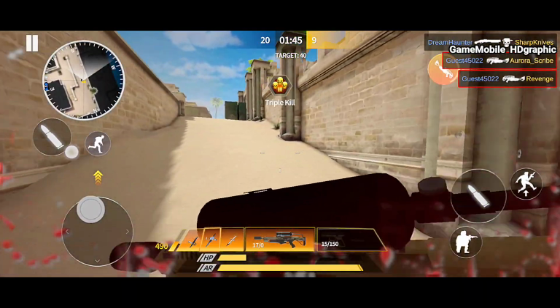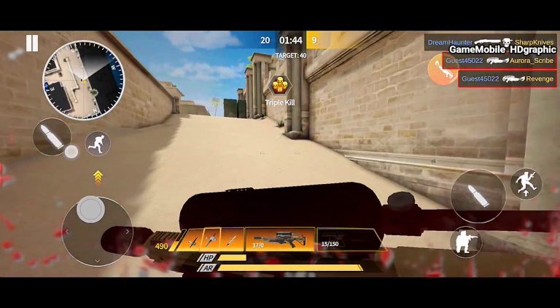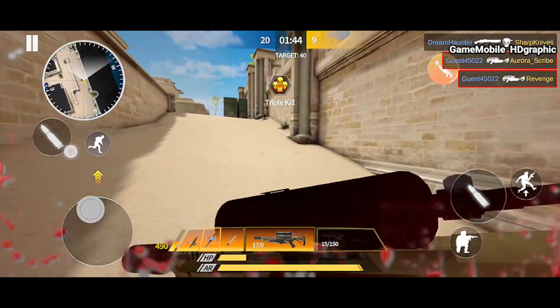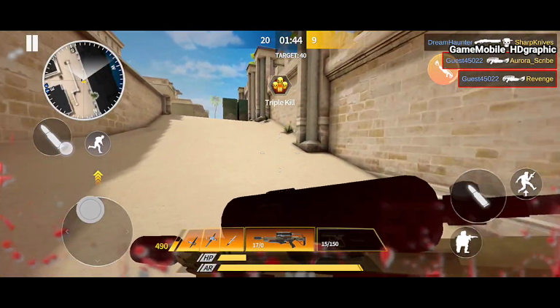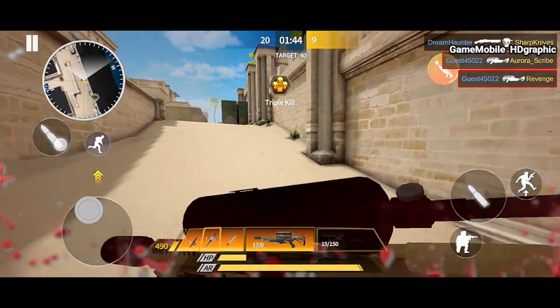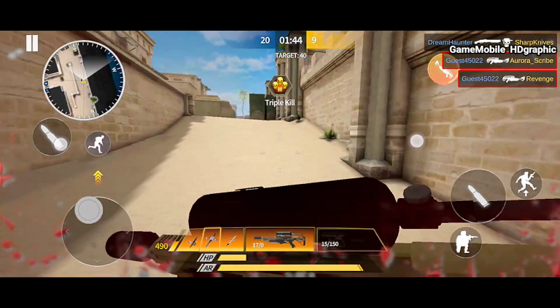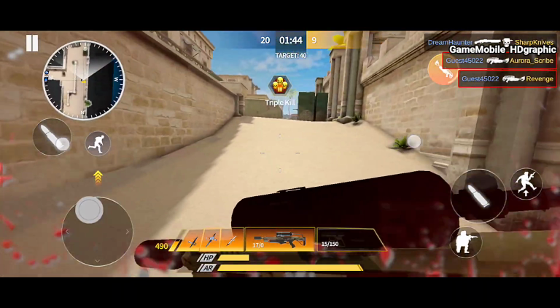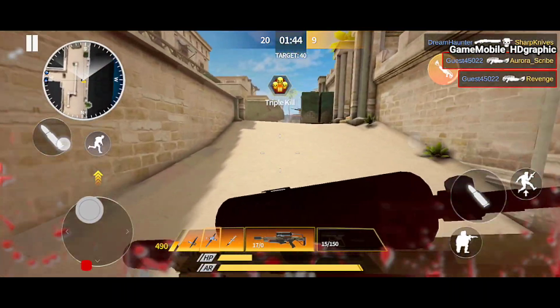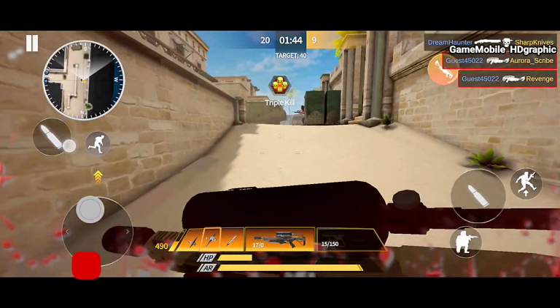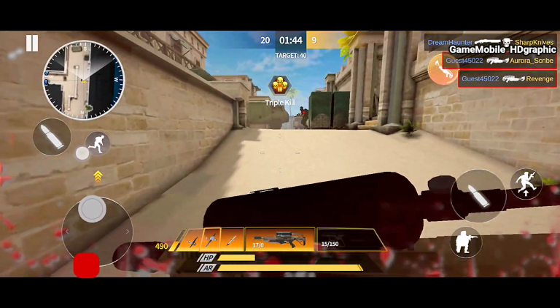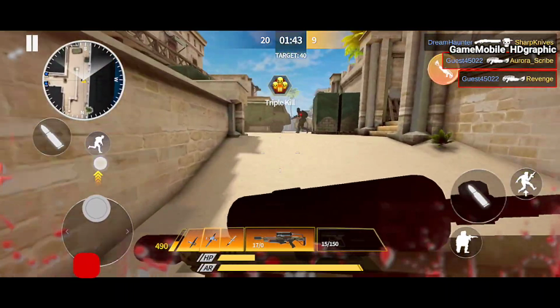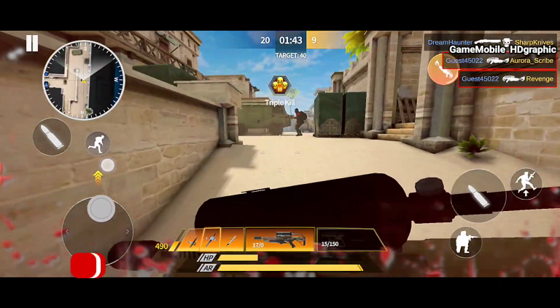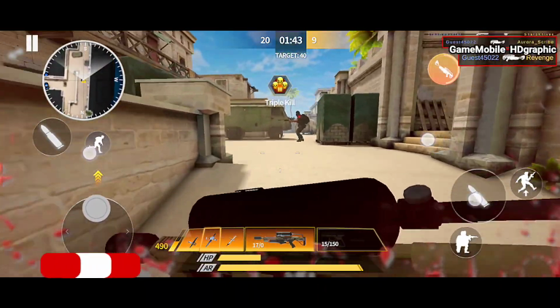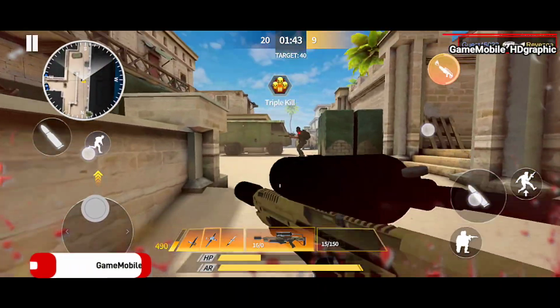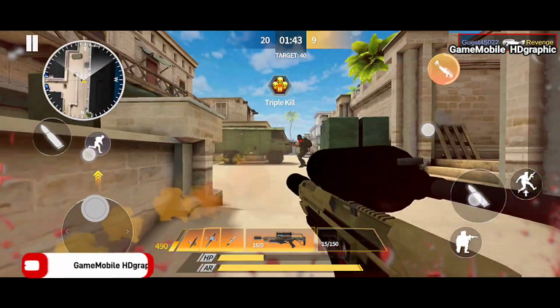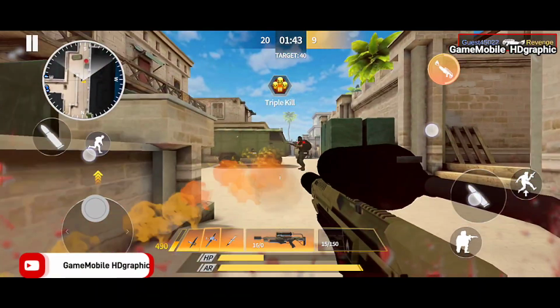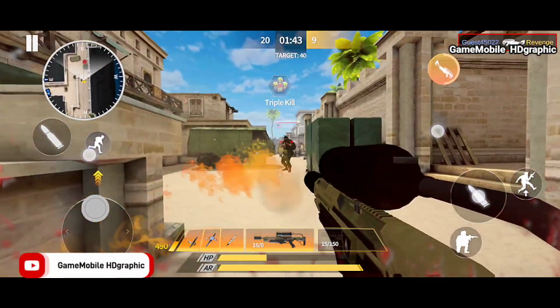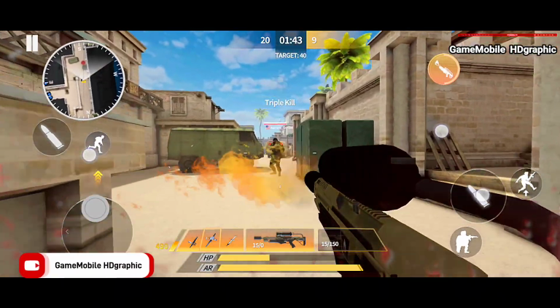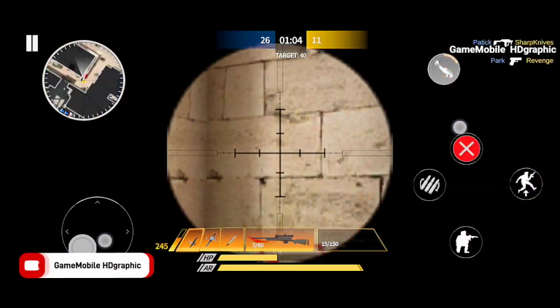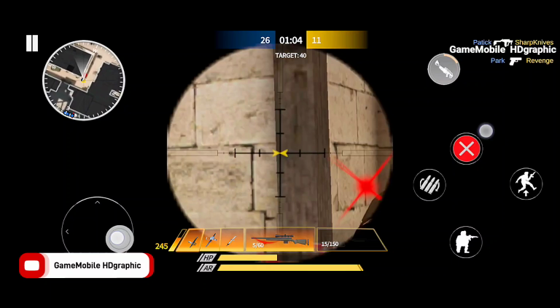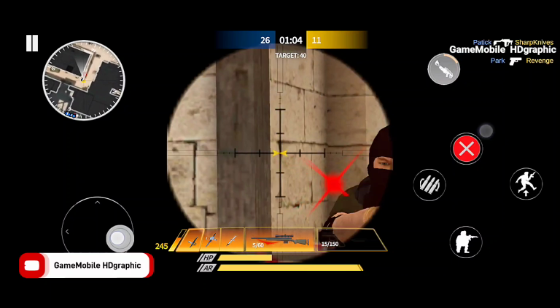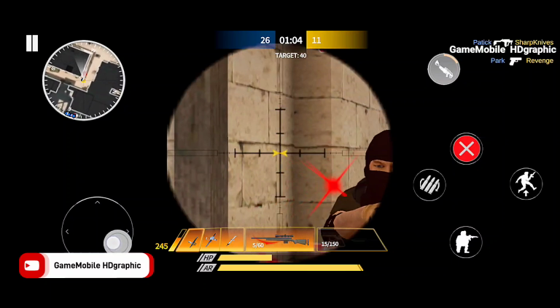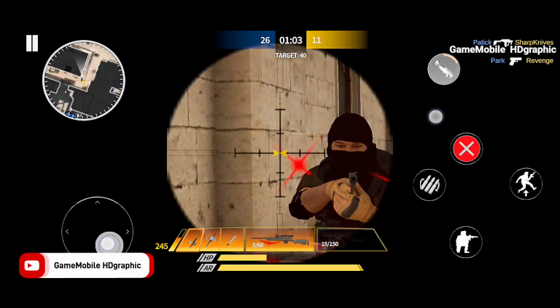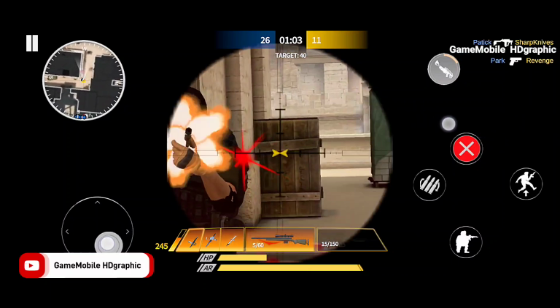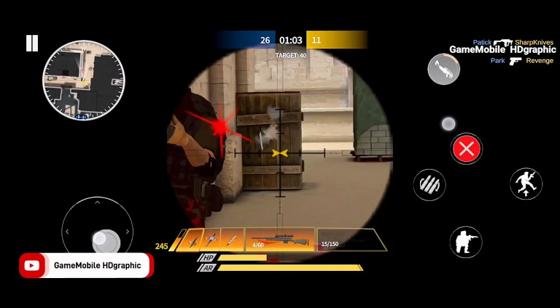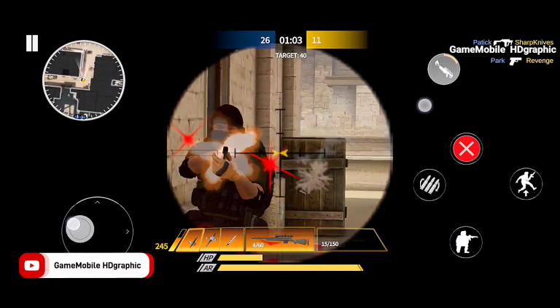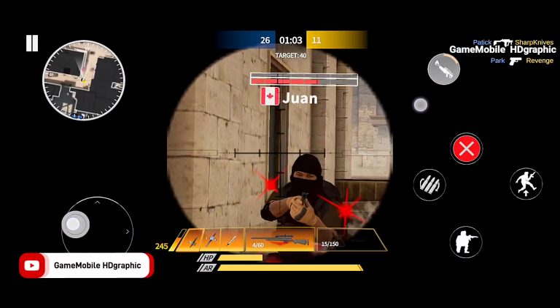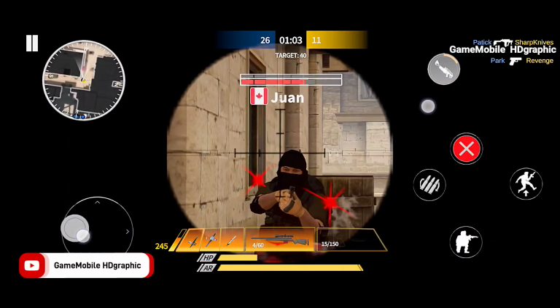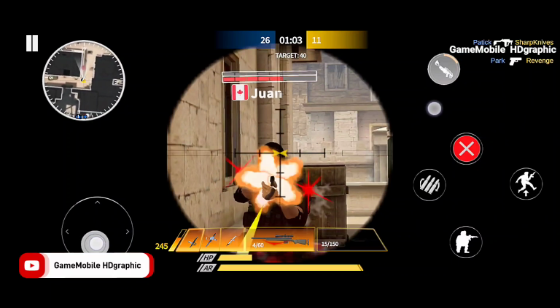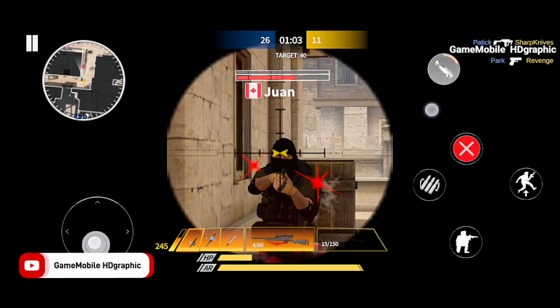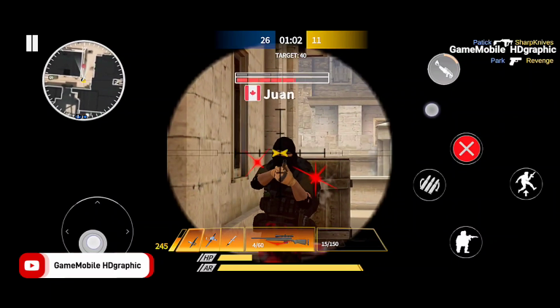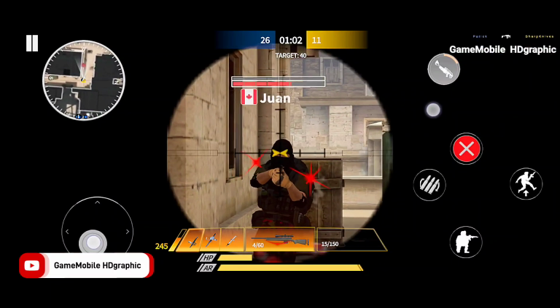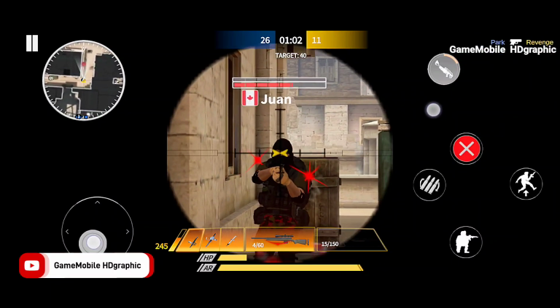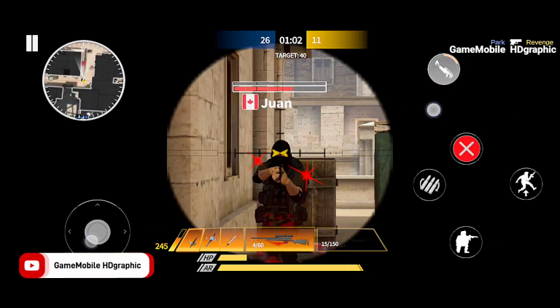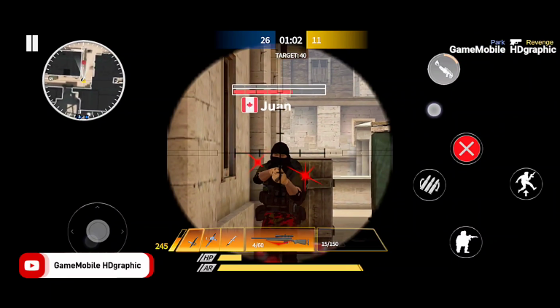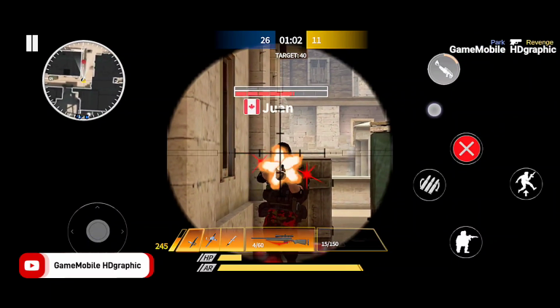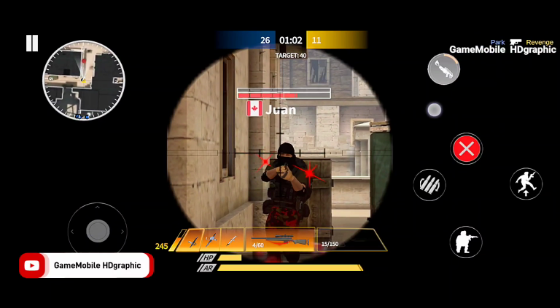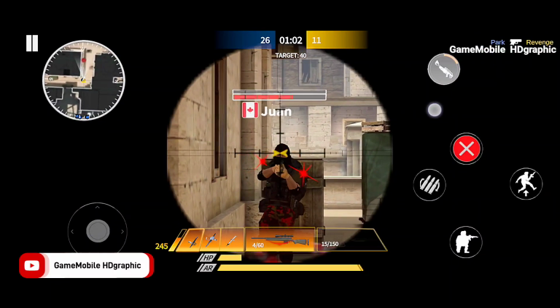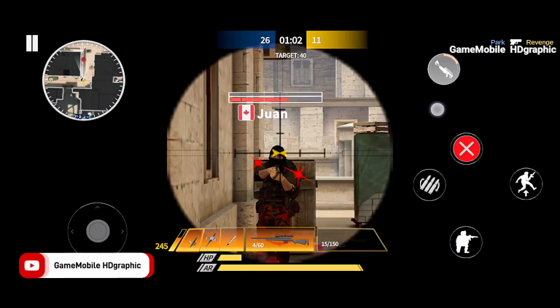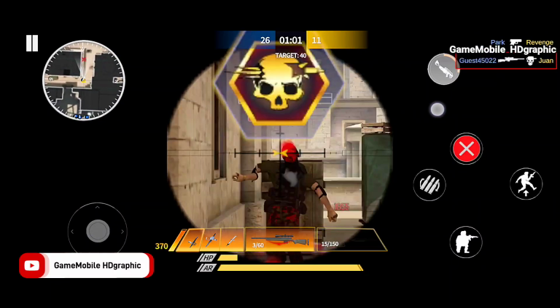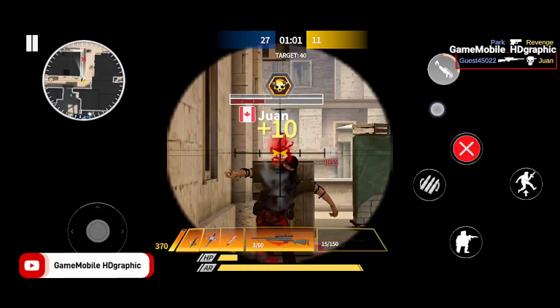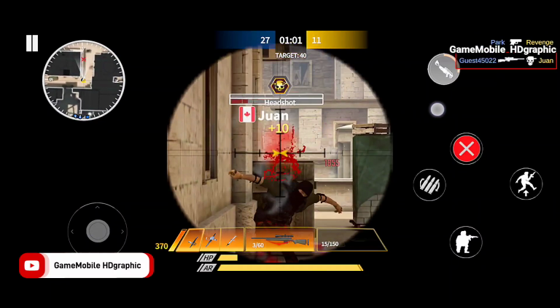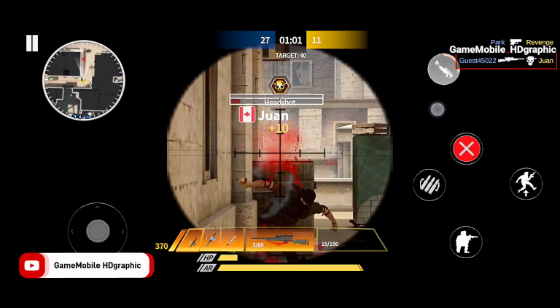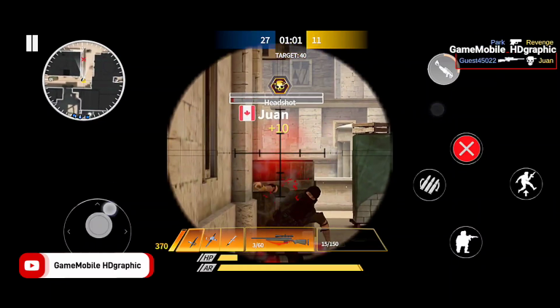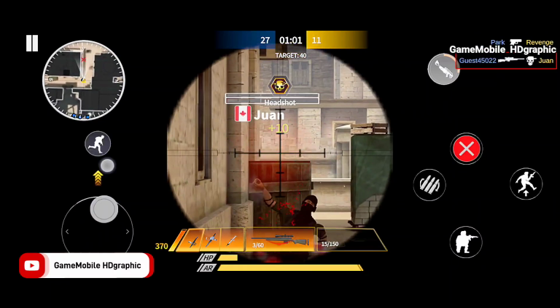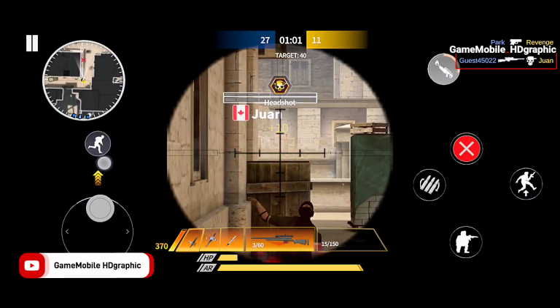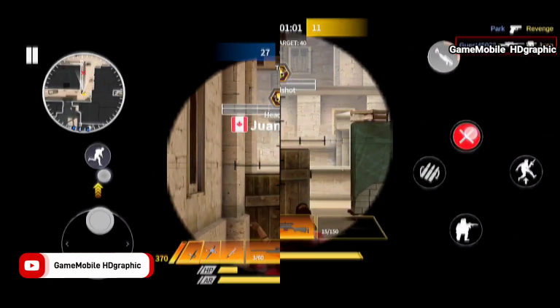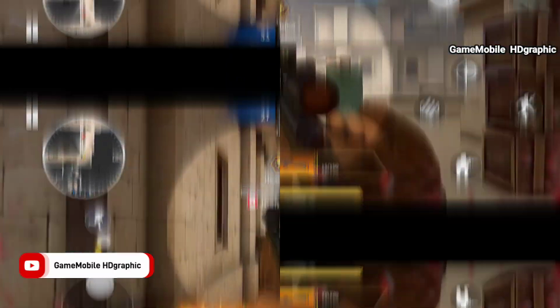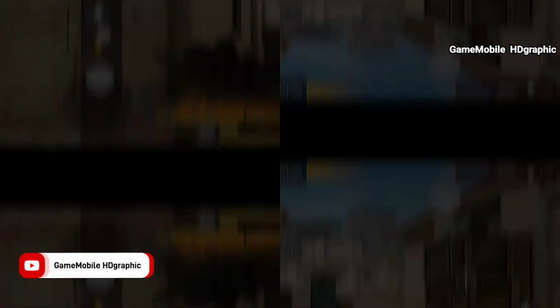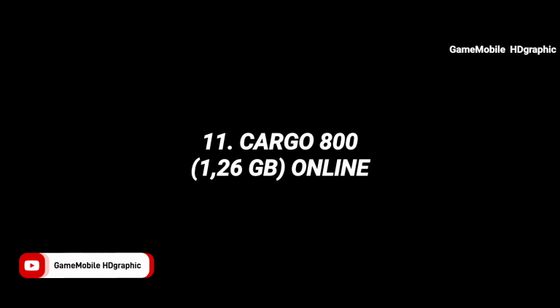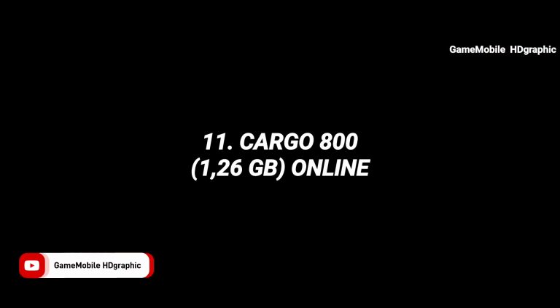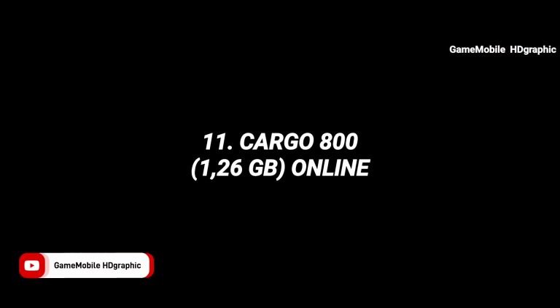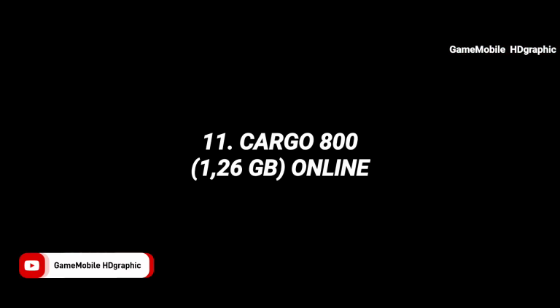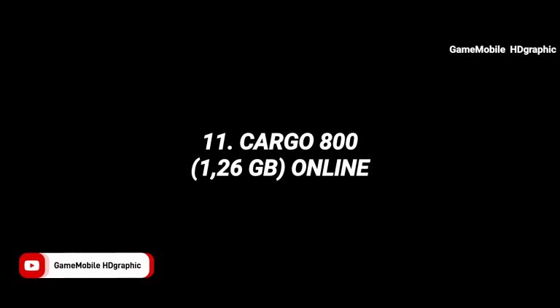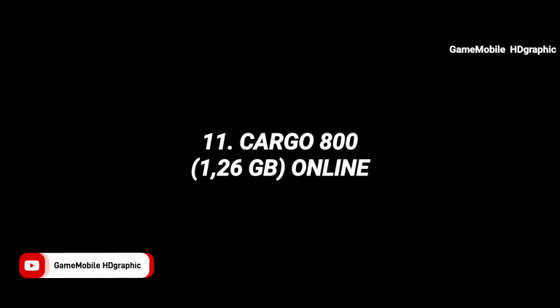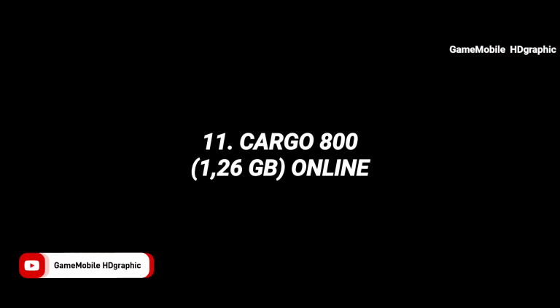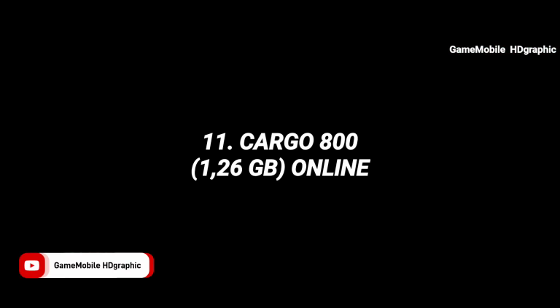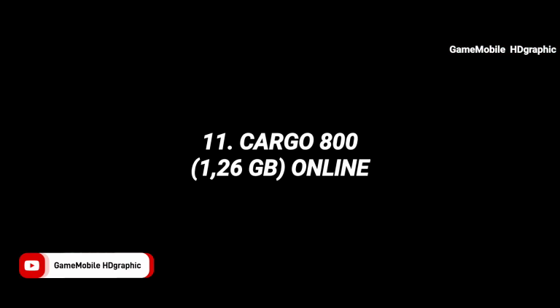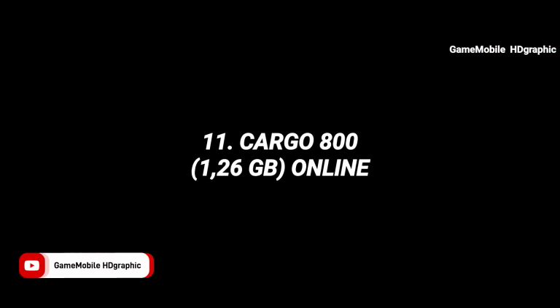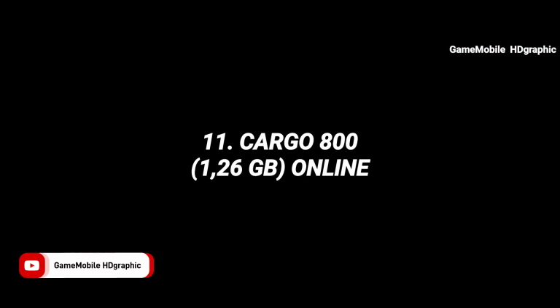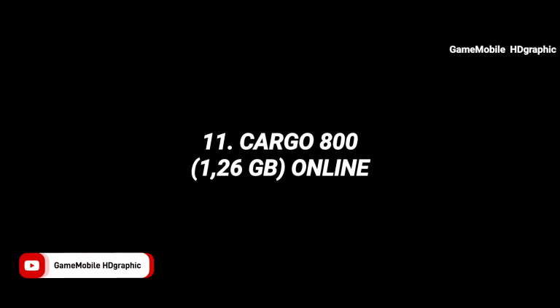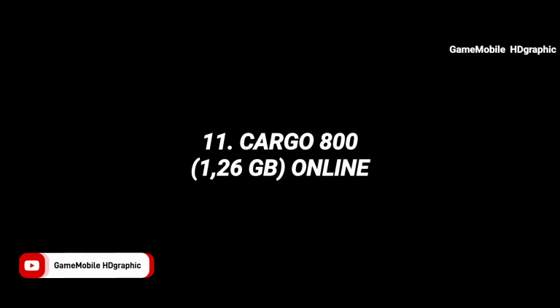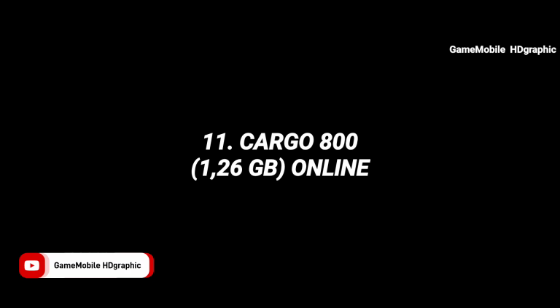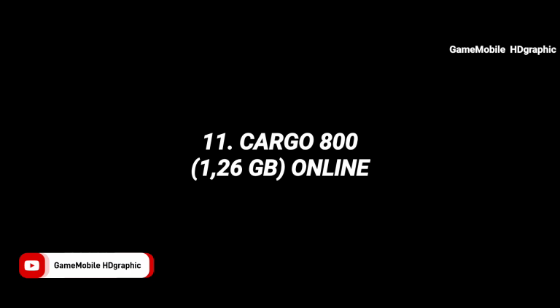Hazmob FPS has one special feature: you can use a special fire gun when the gauge reaches its limit.